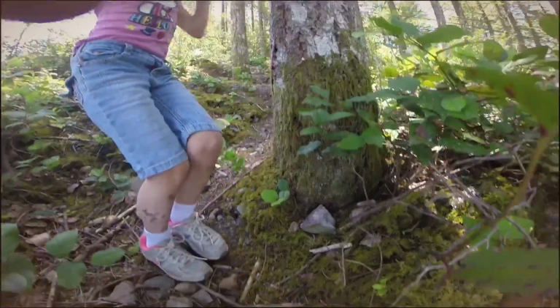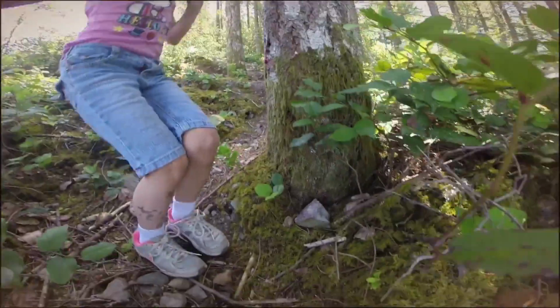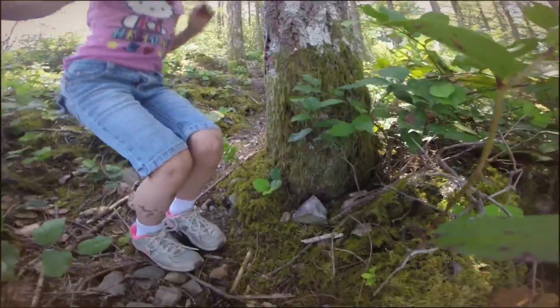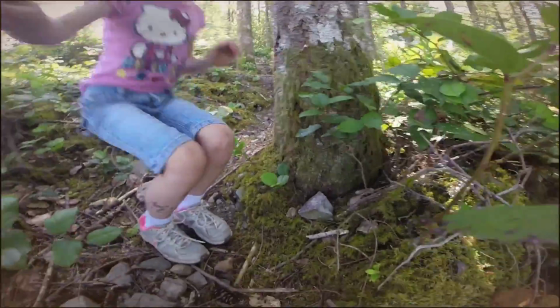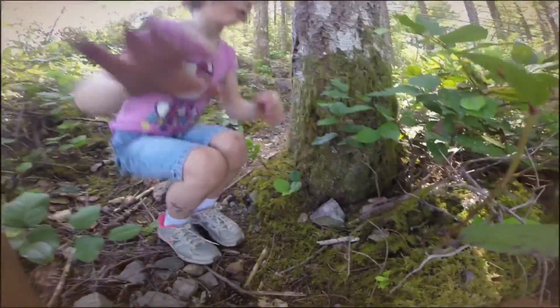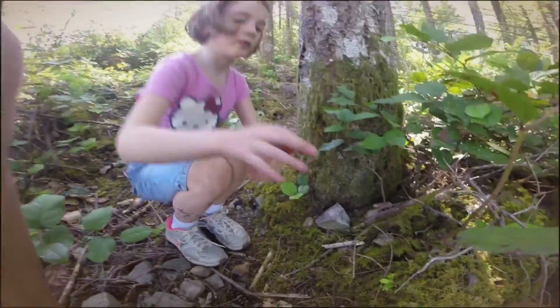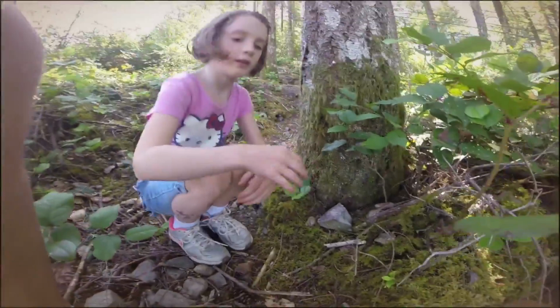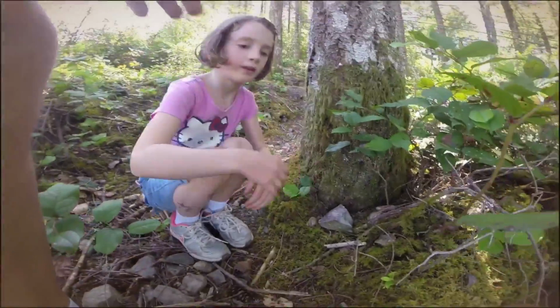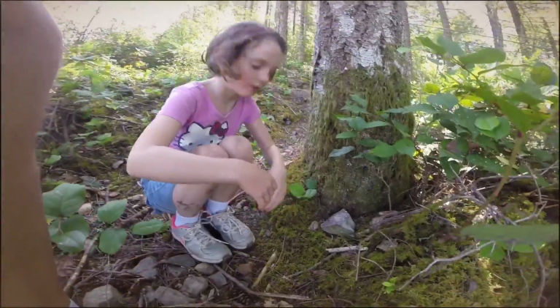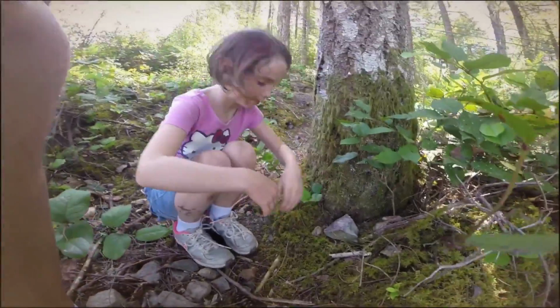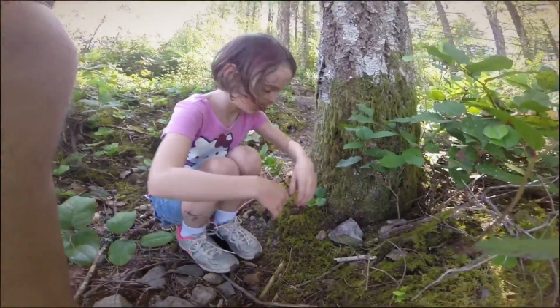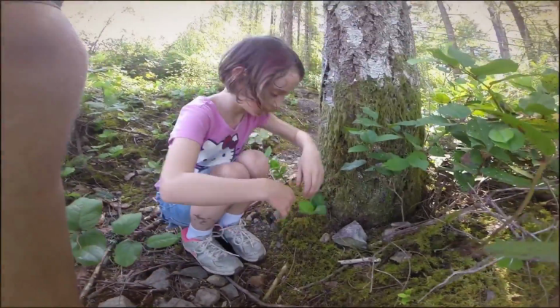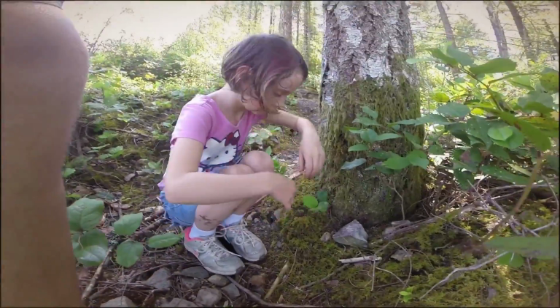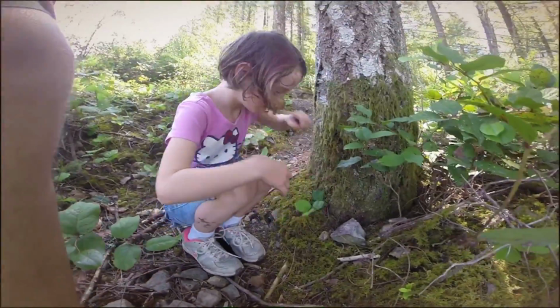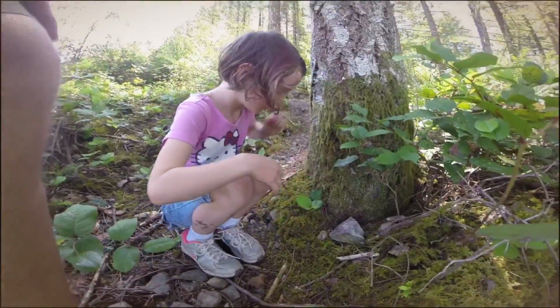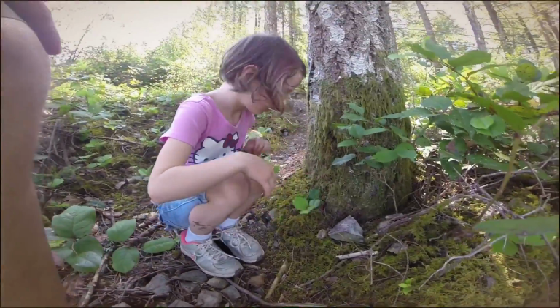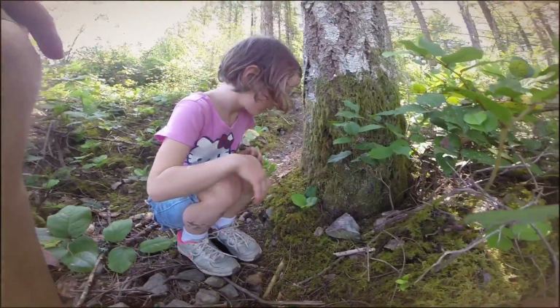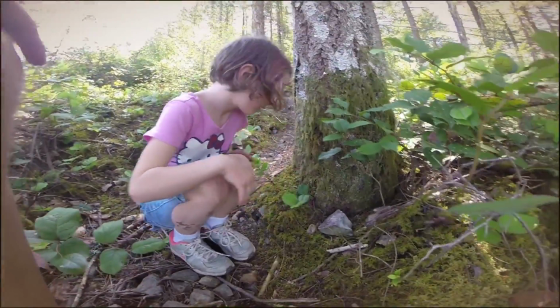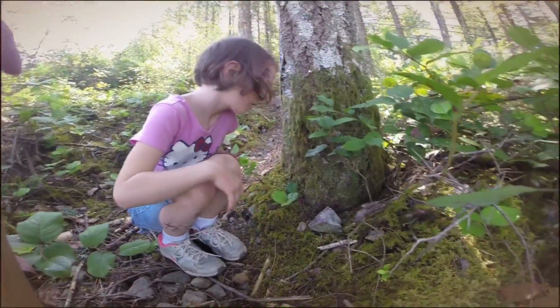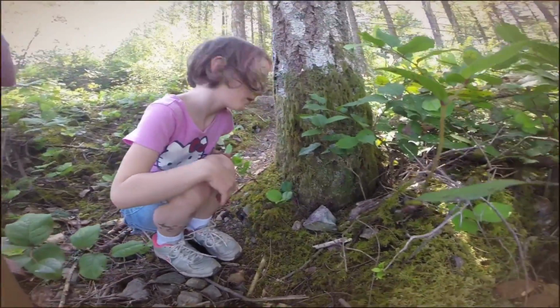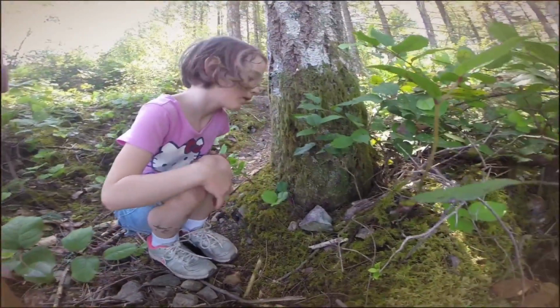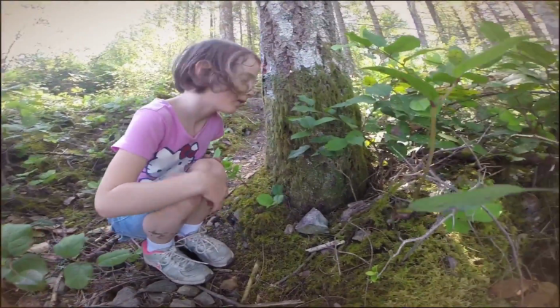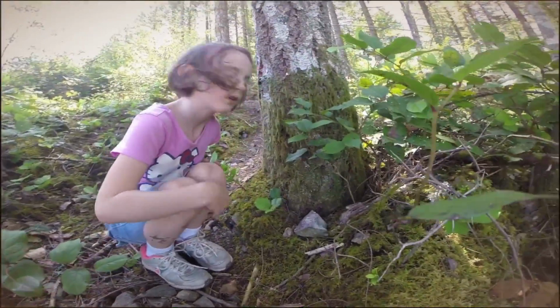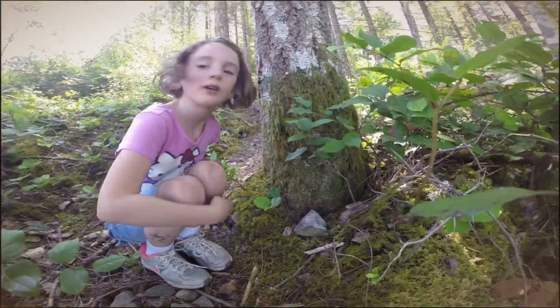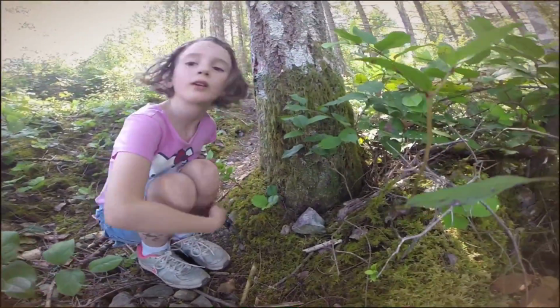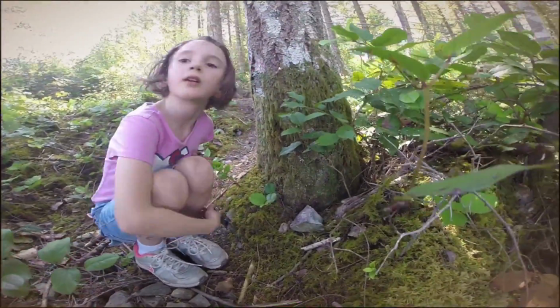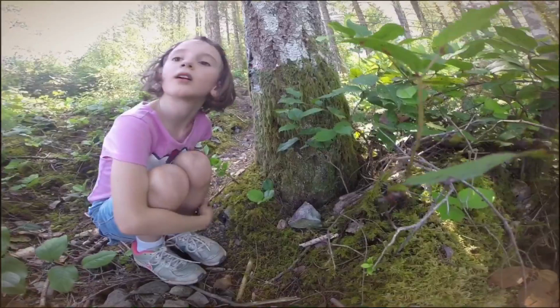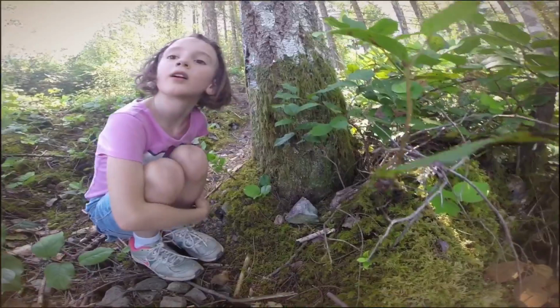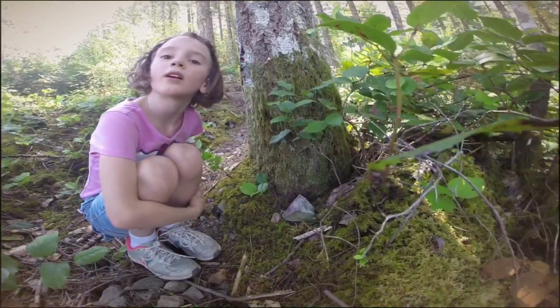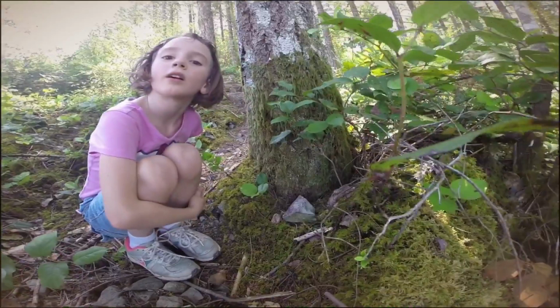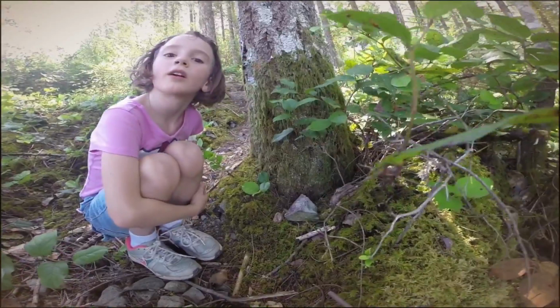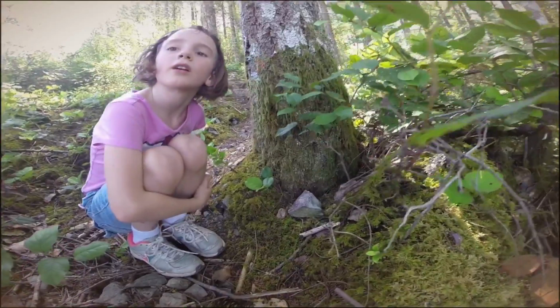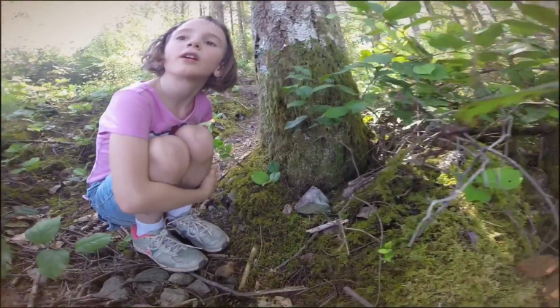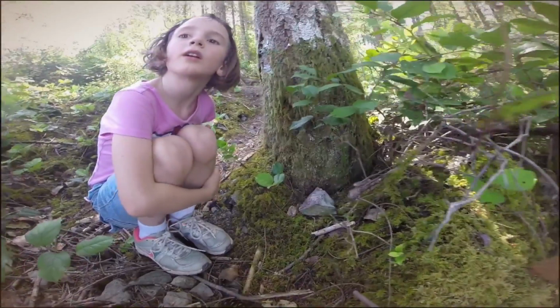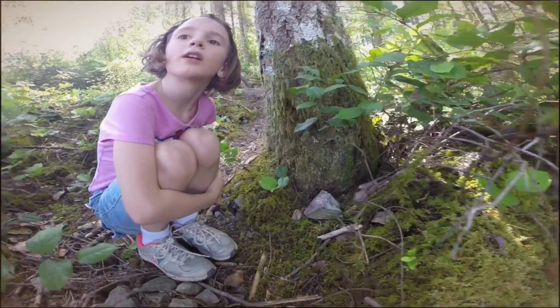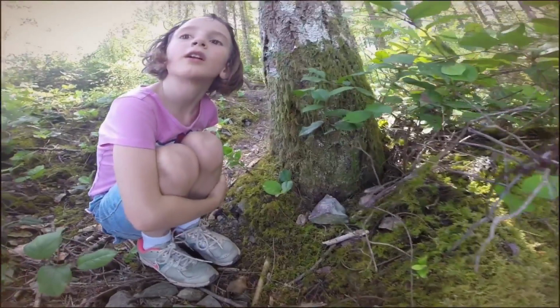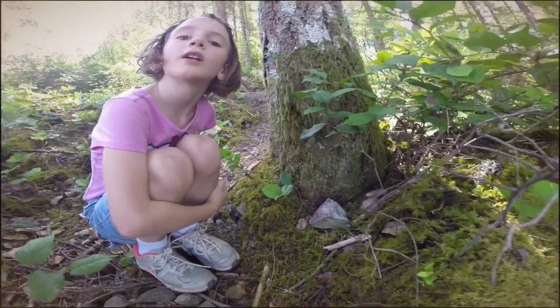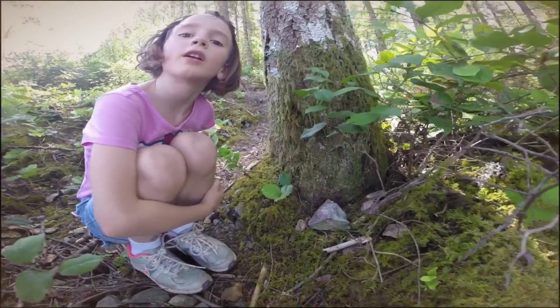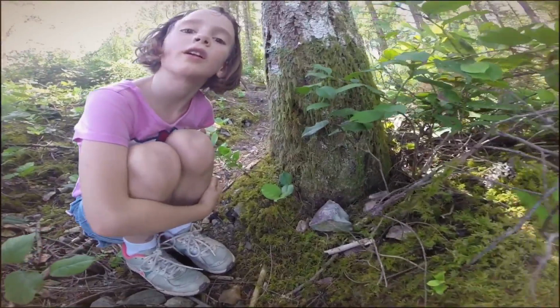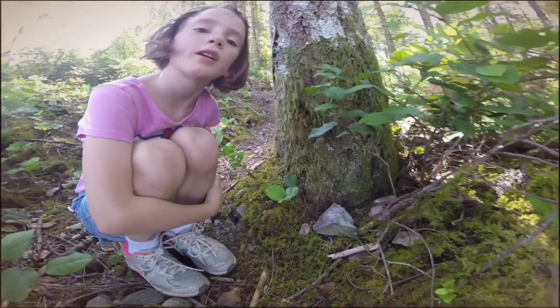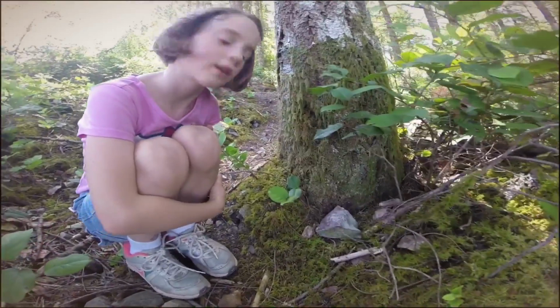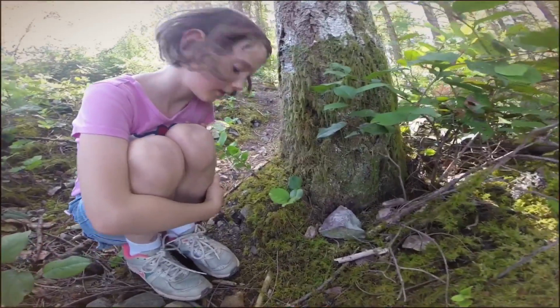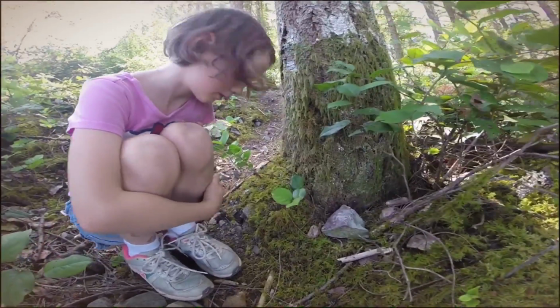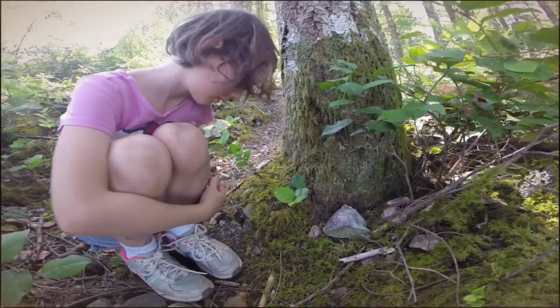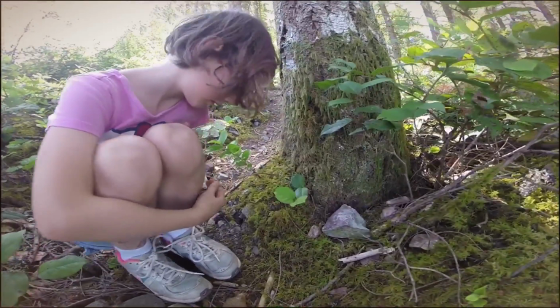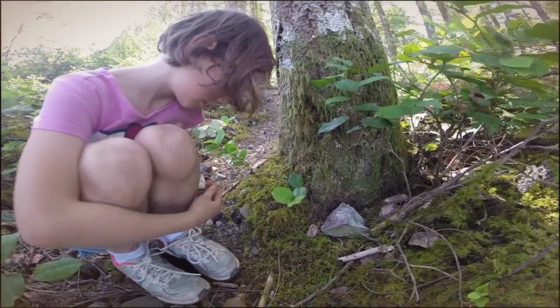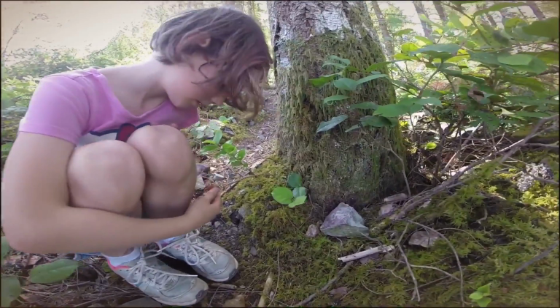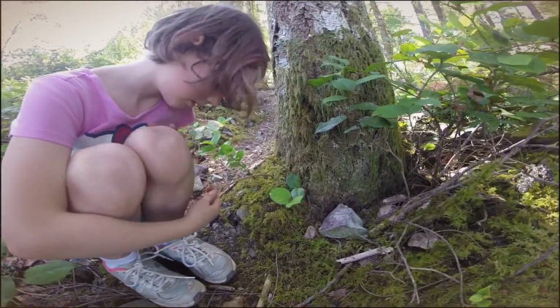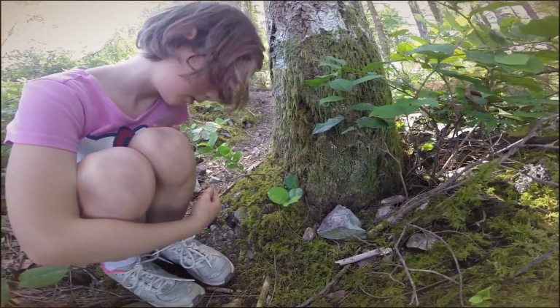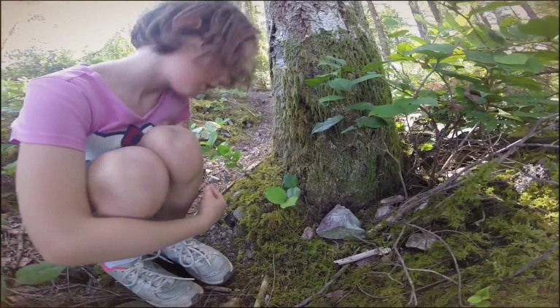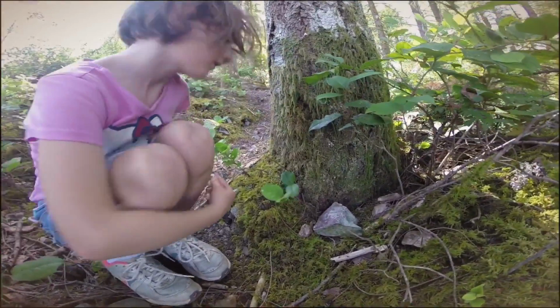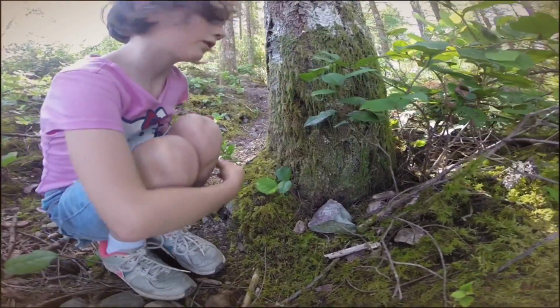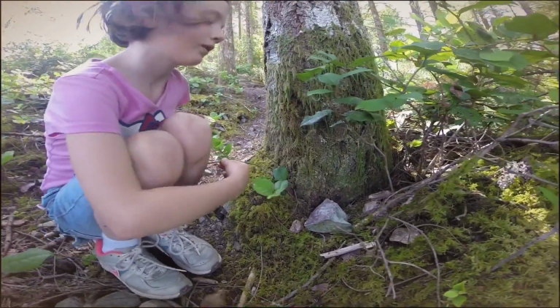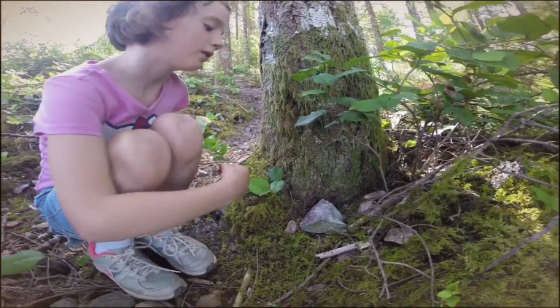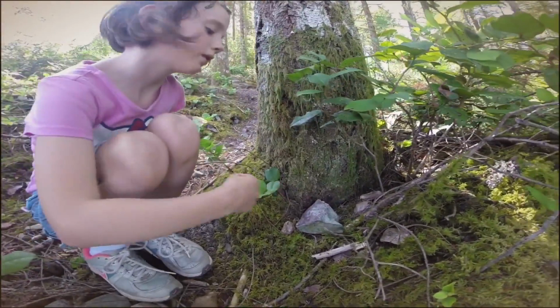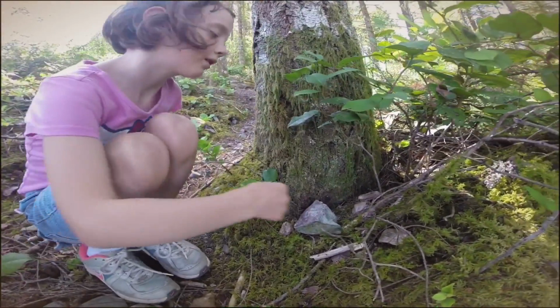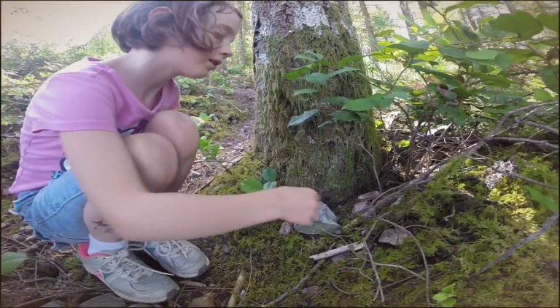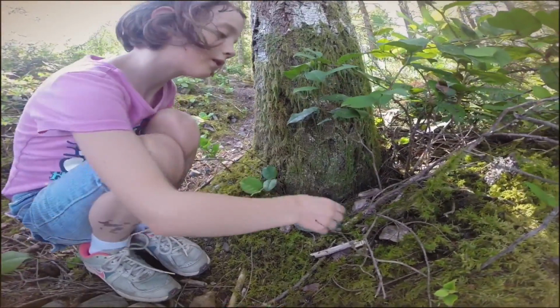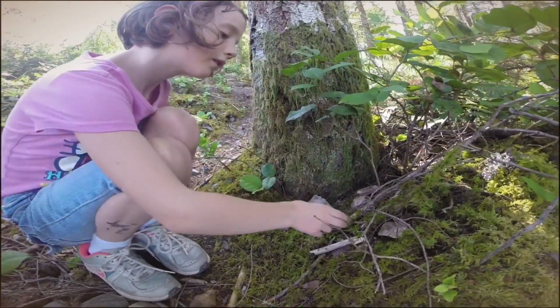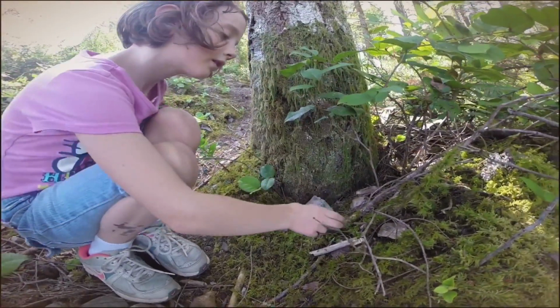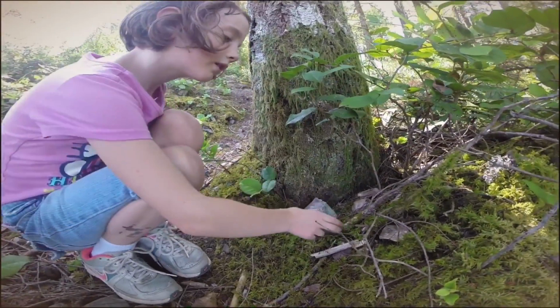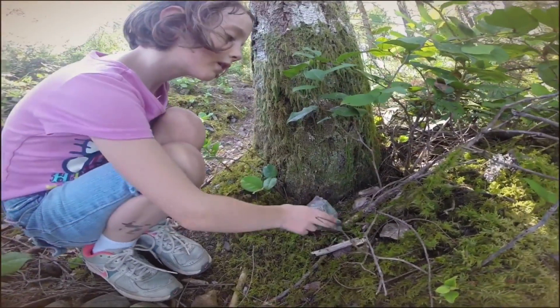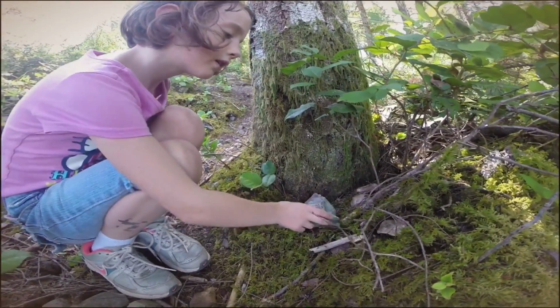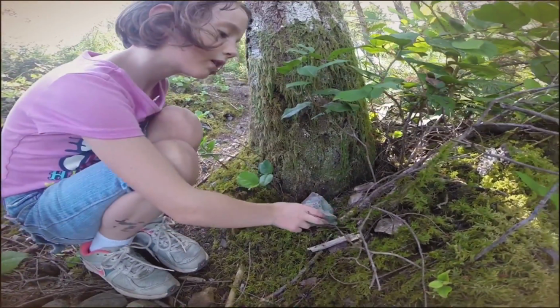So the hint on this one is triangular rock. Me being the expert I am. Go for it, girl.